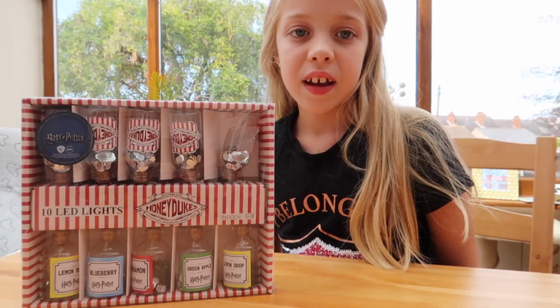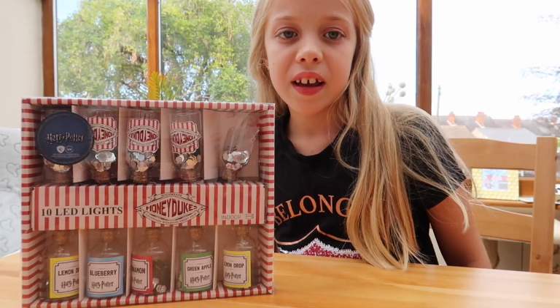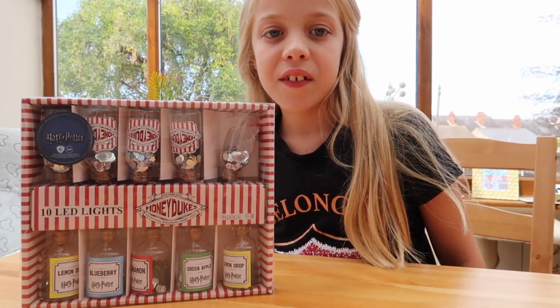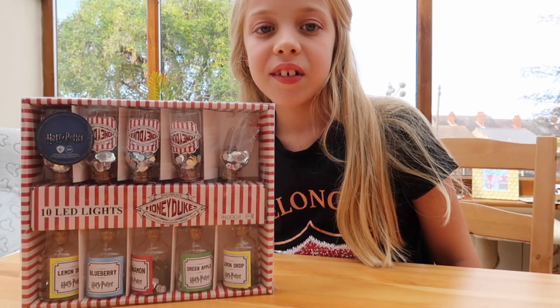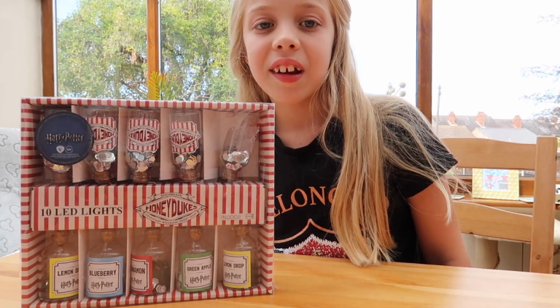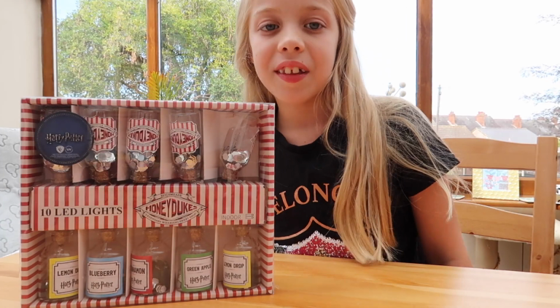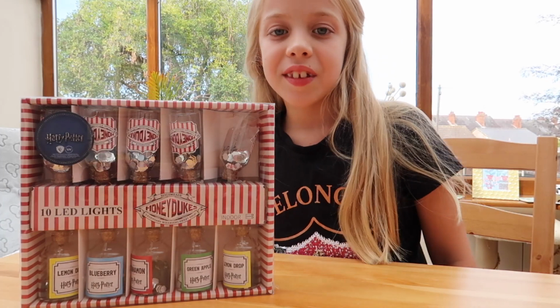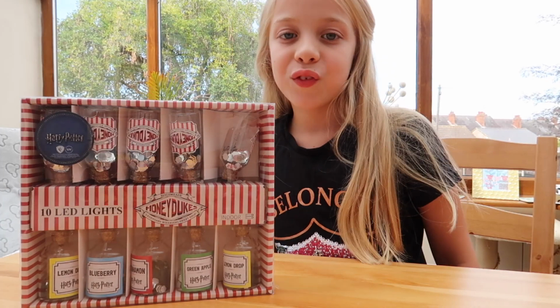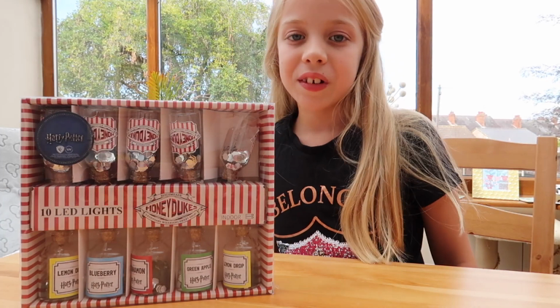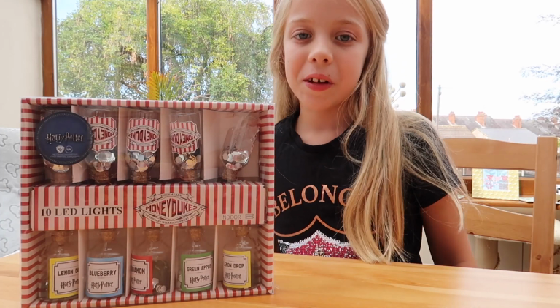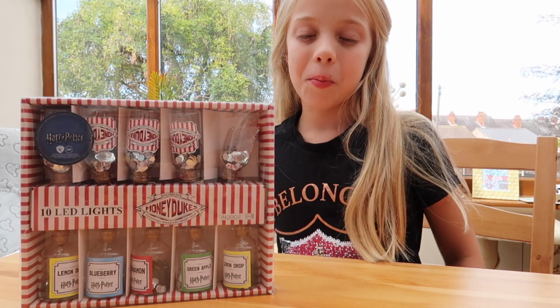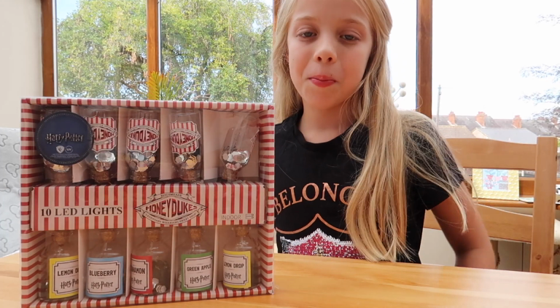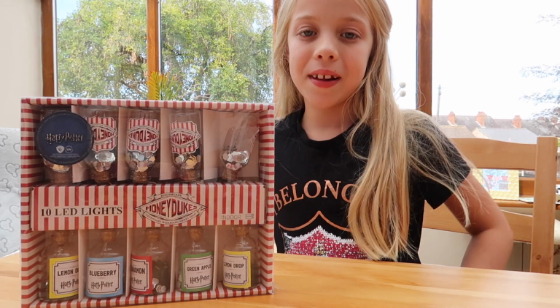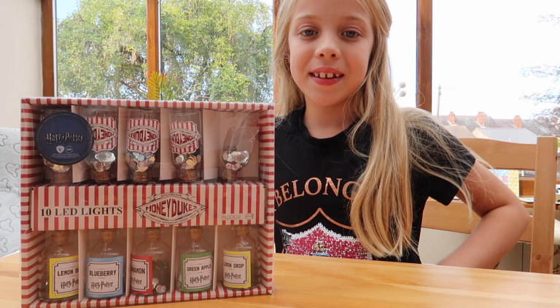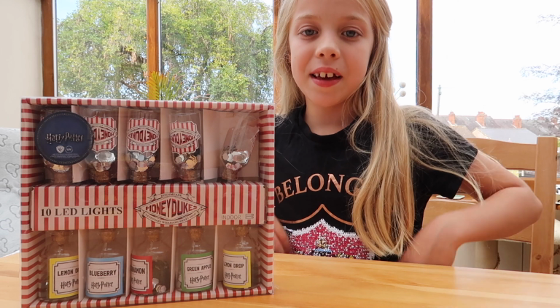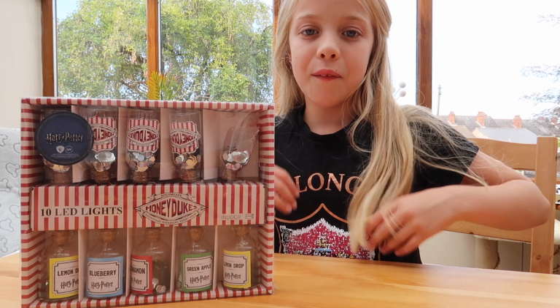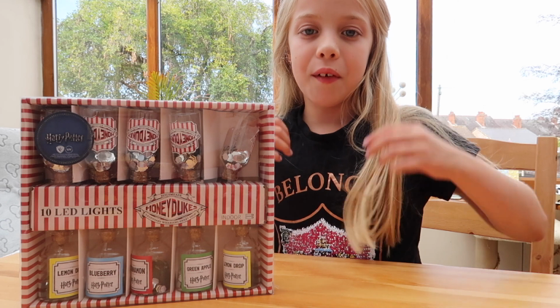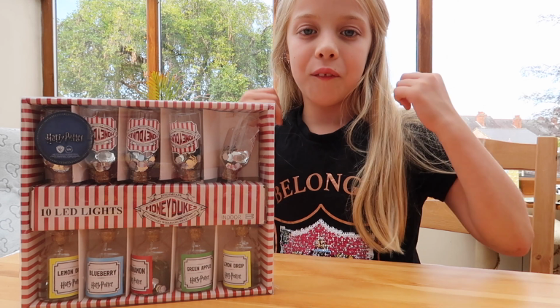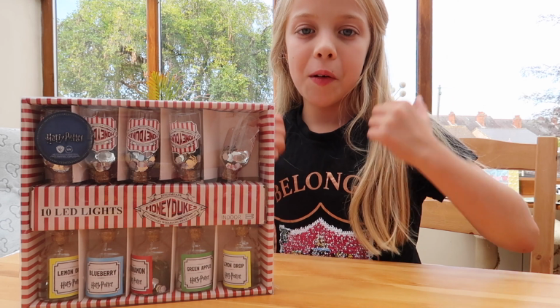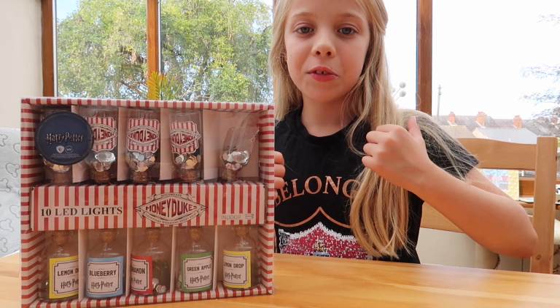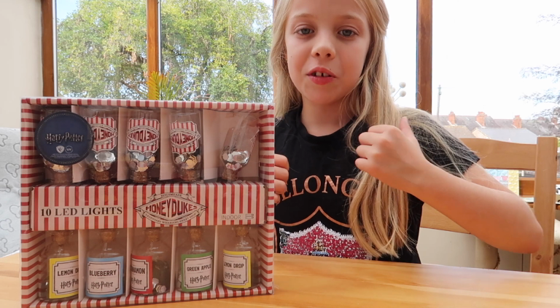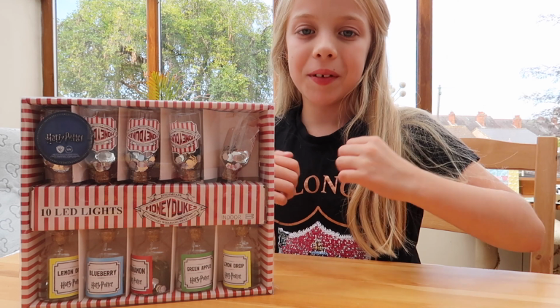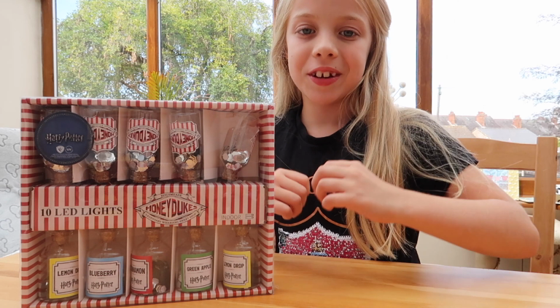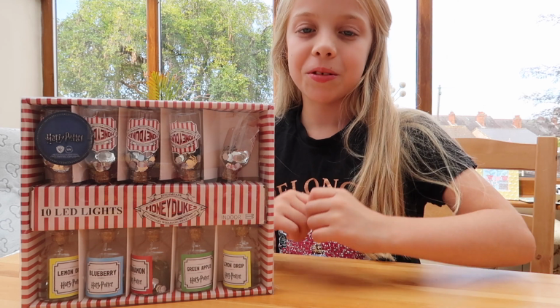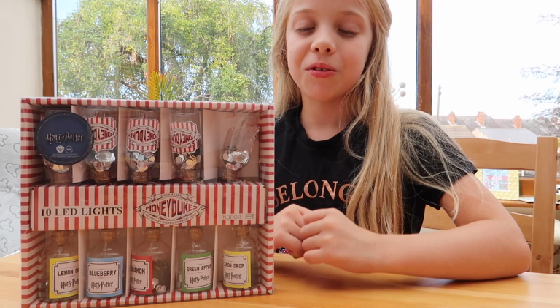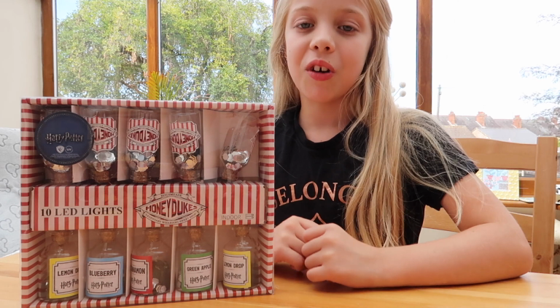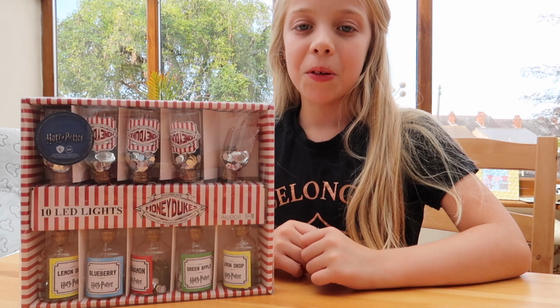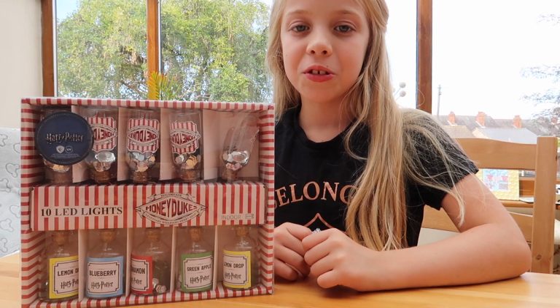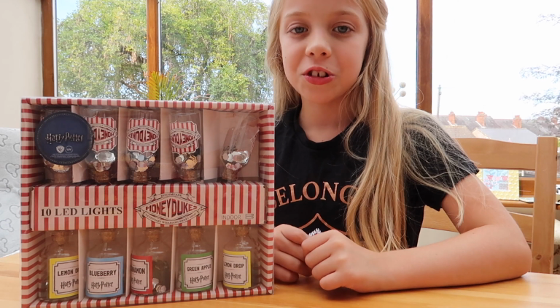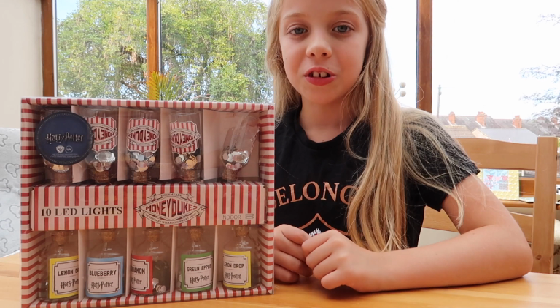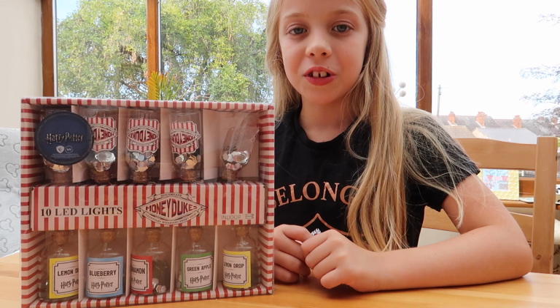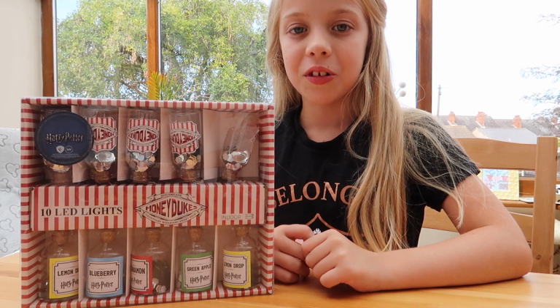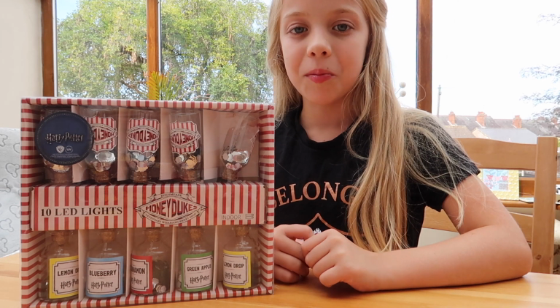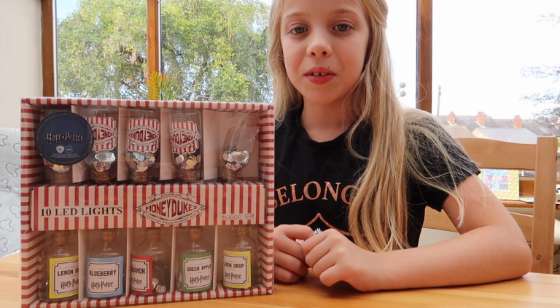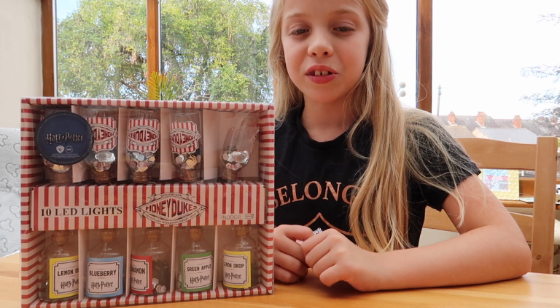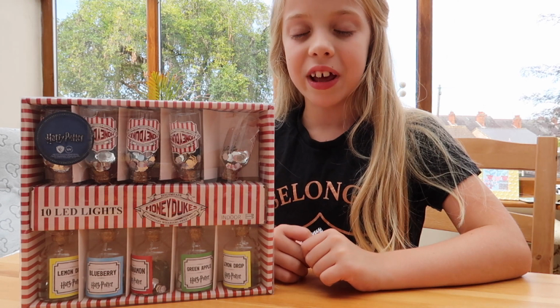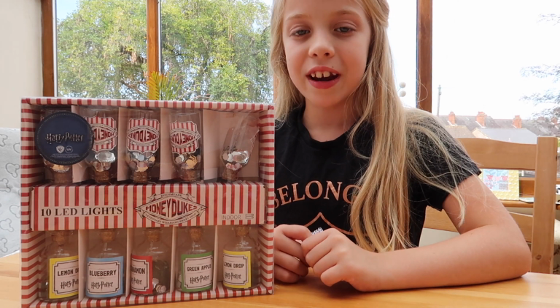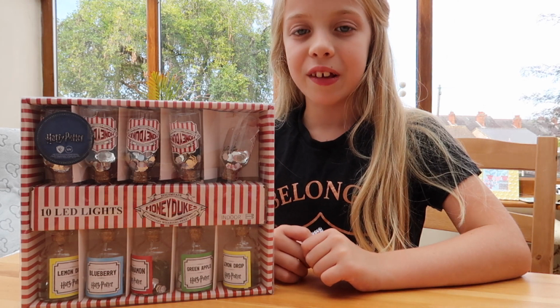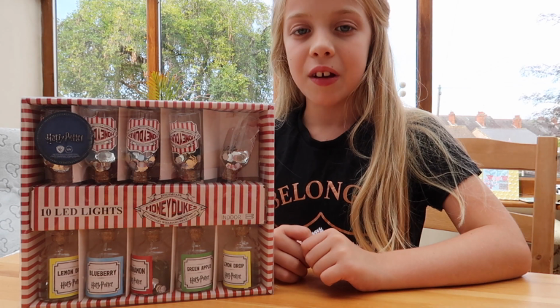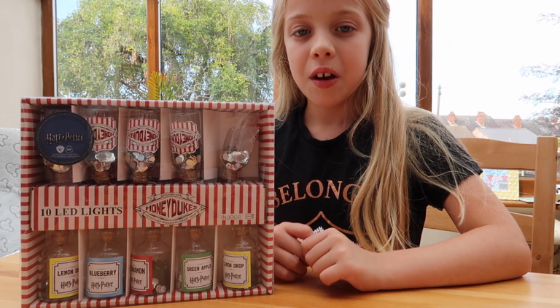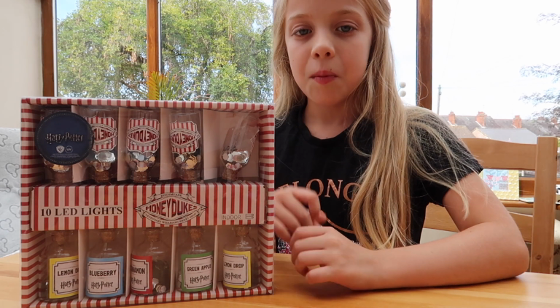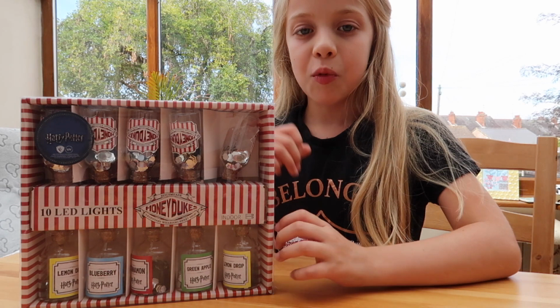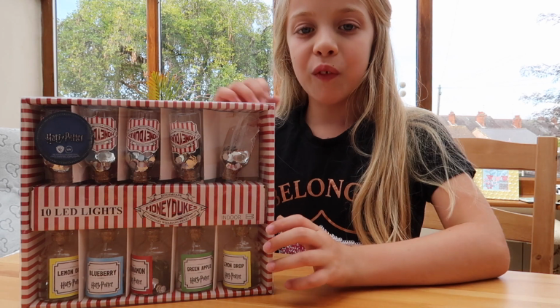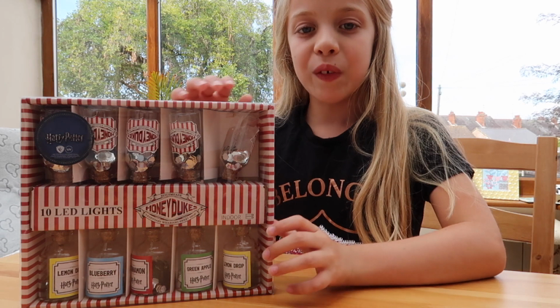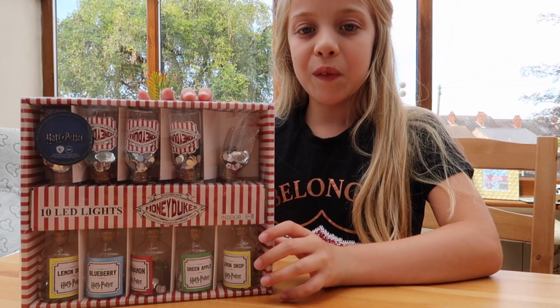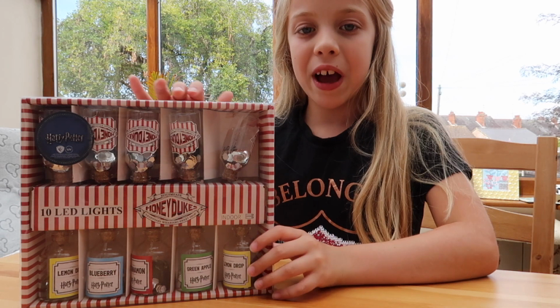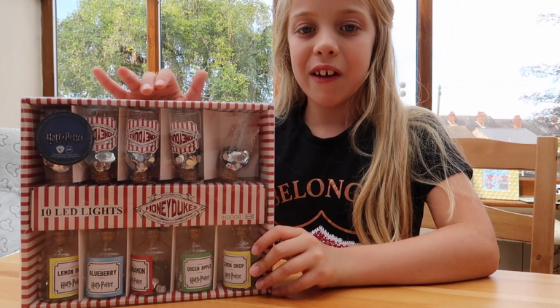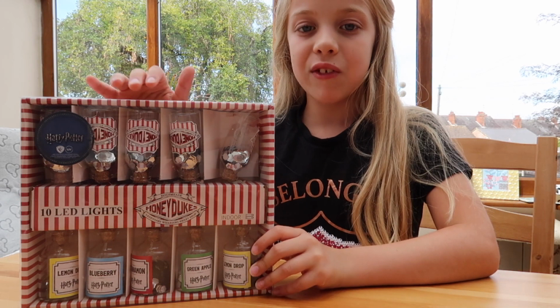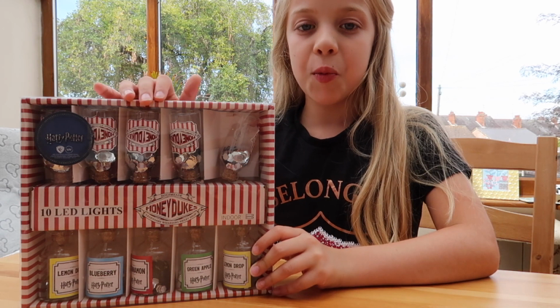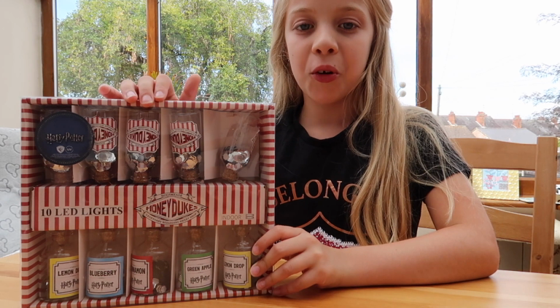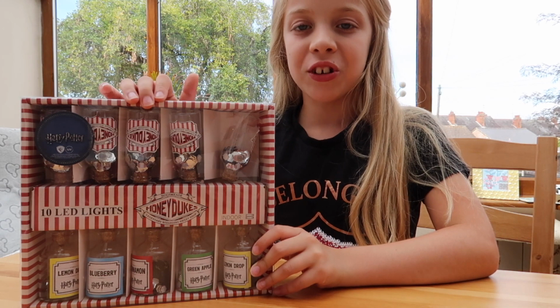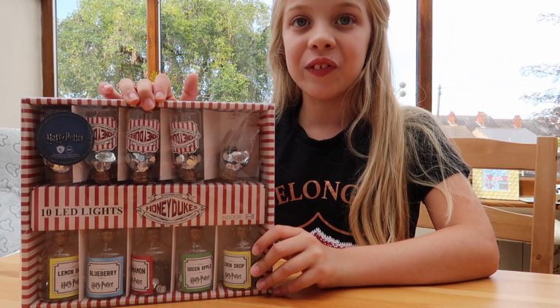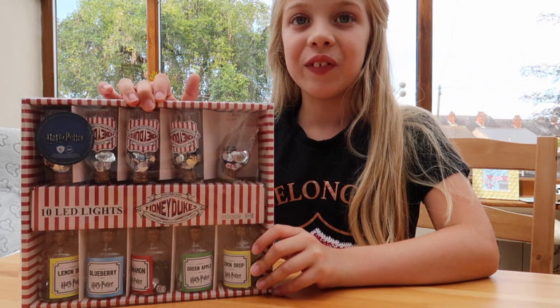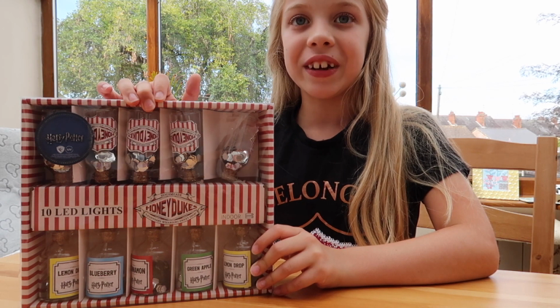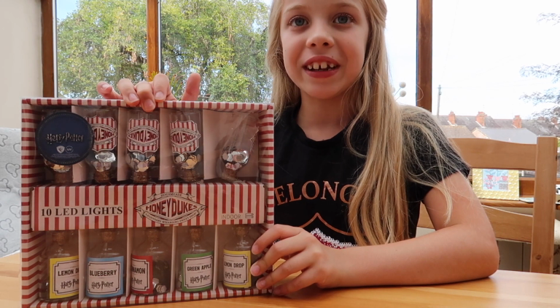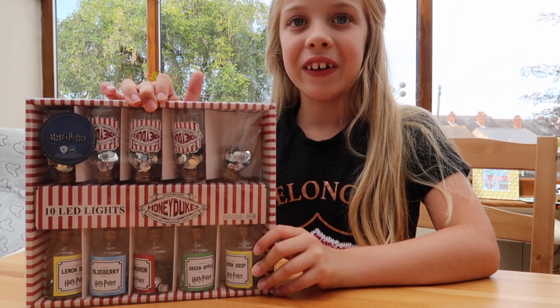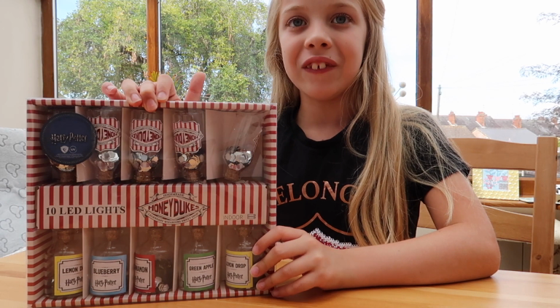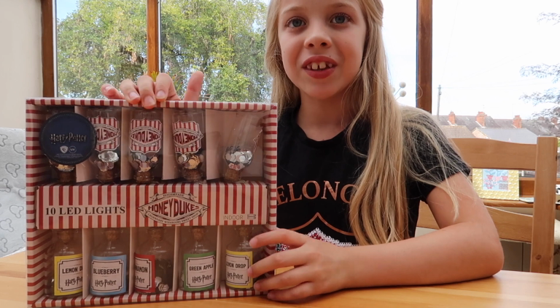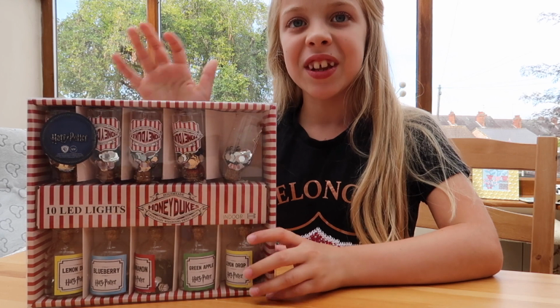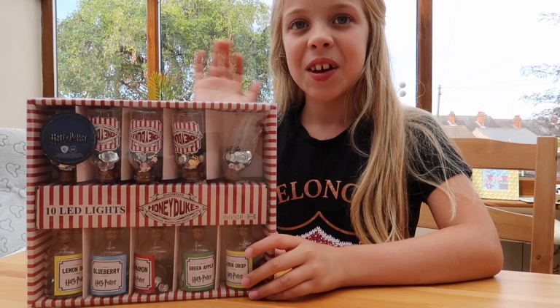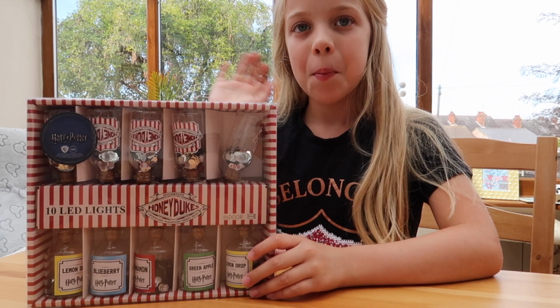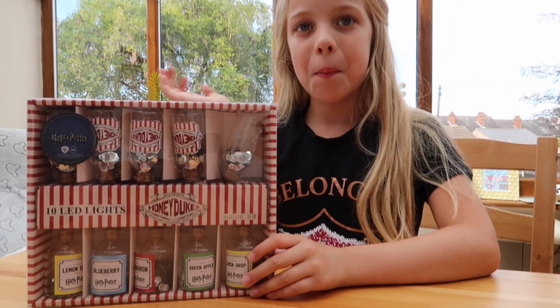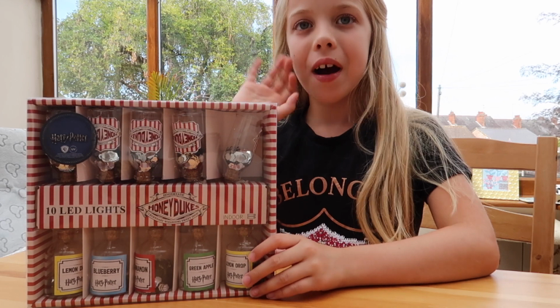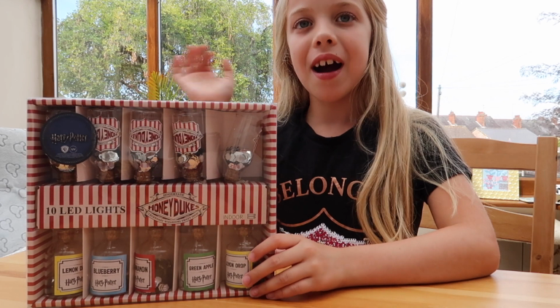If you like this video, please give it a thumbs up and subscribe so you don't miss any more Harry Potter videos. Bye!